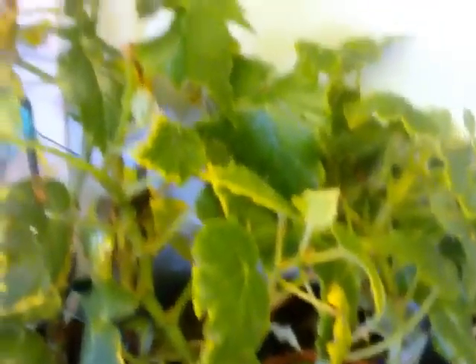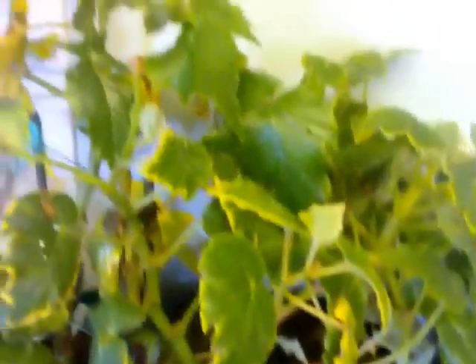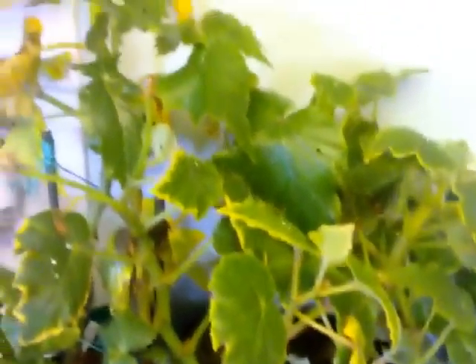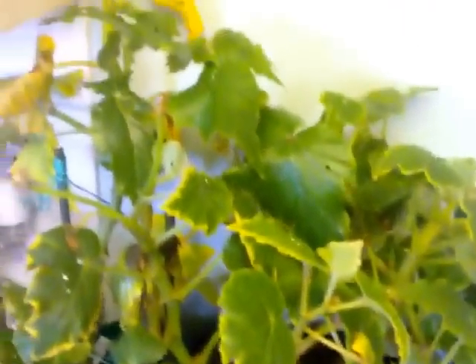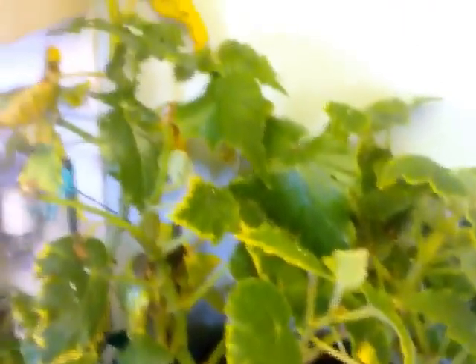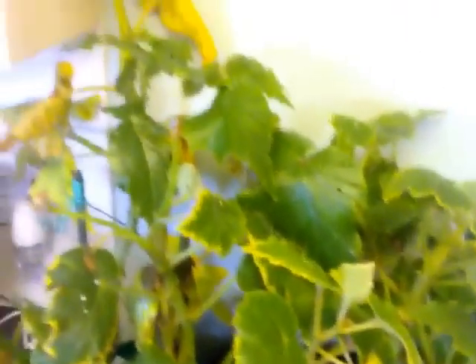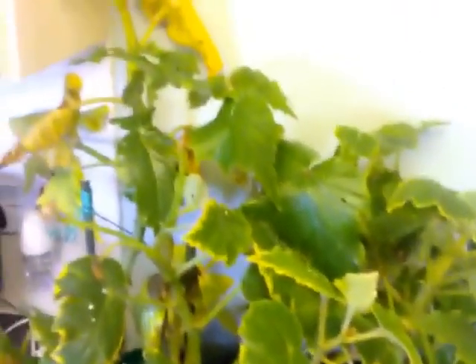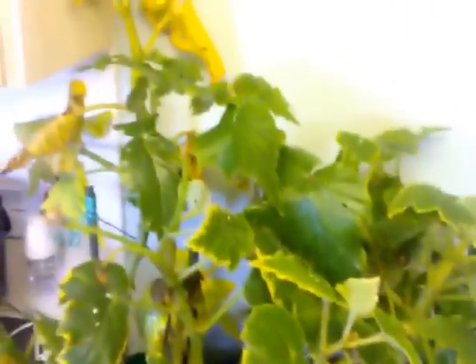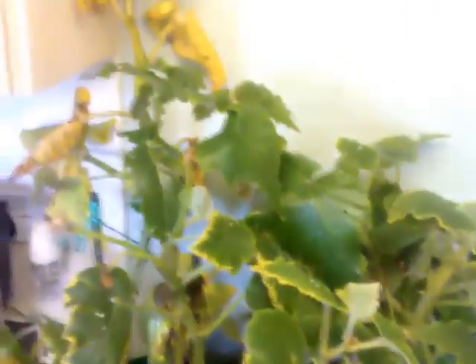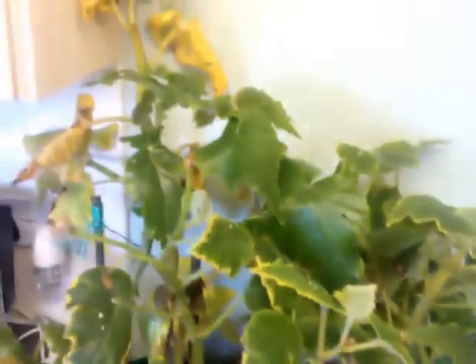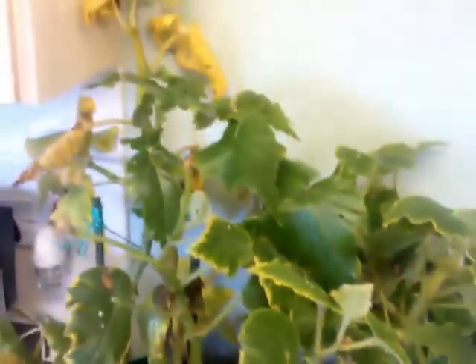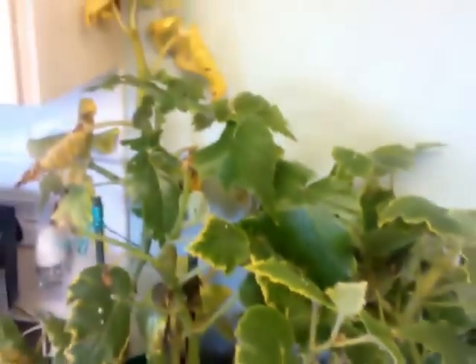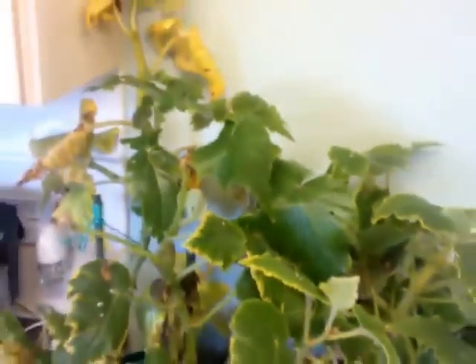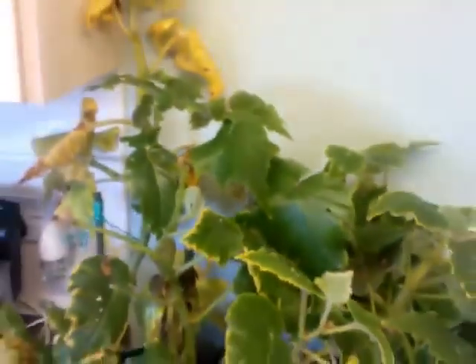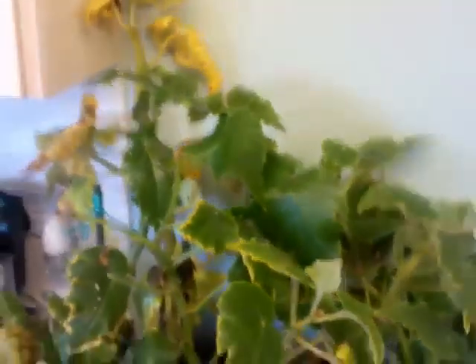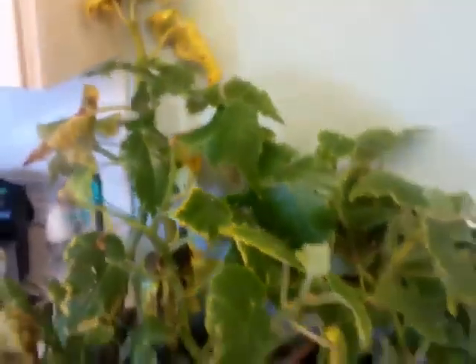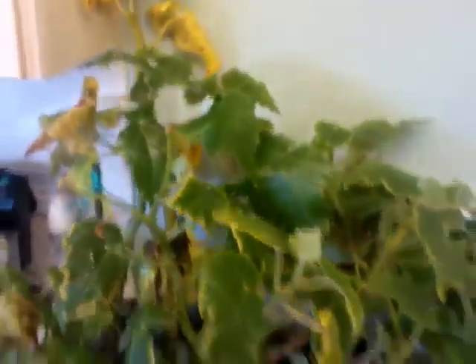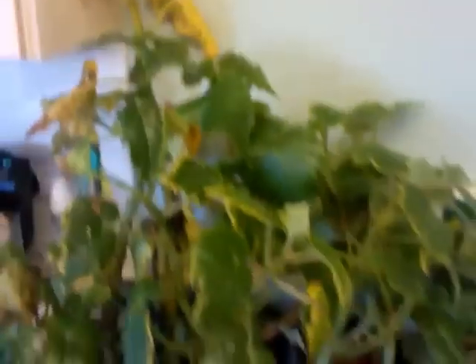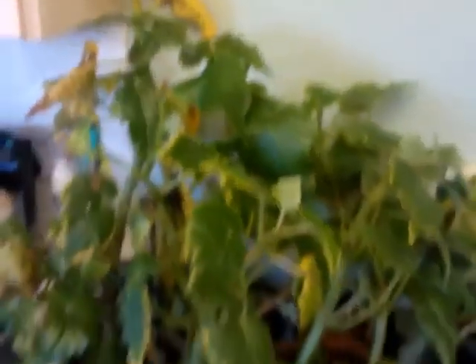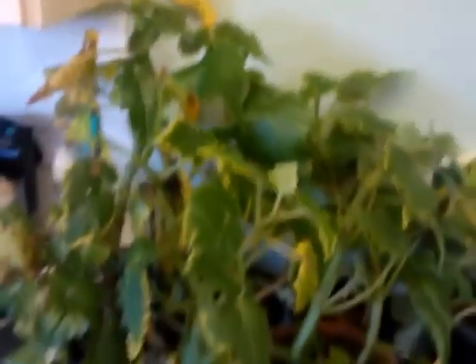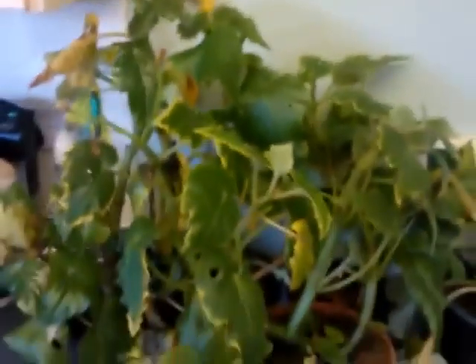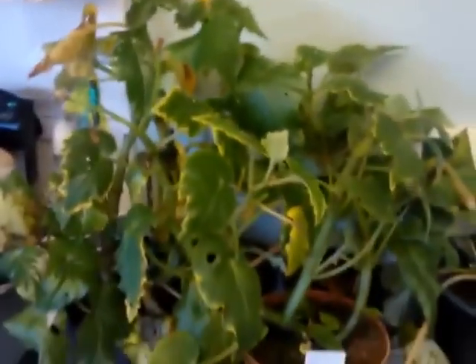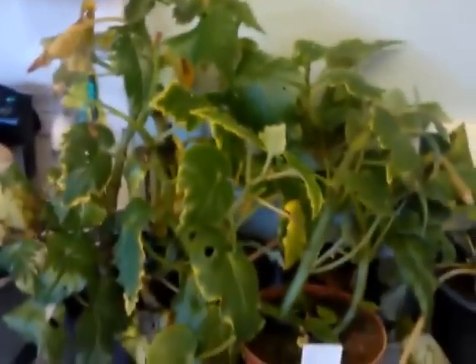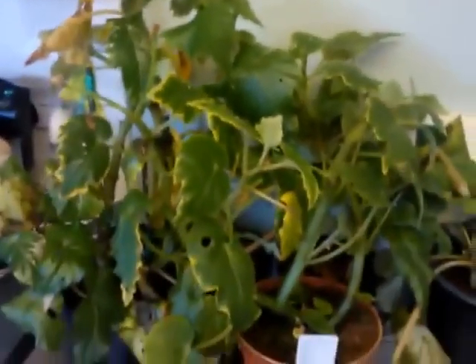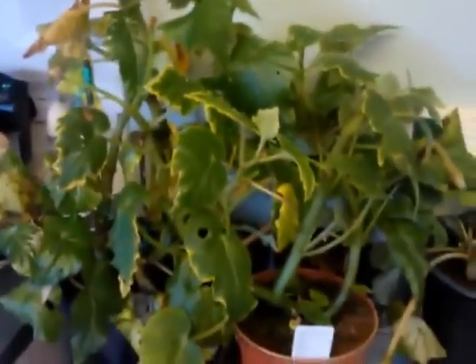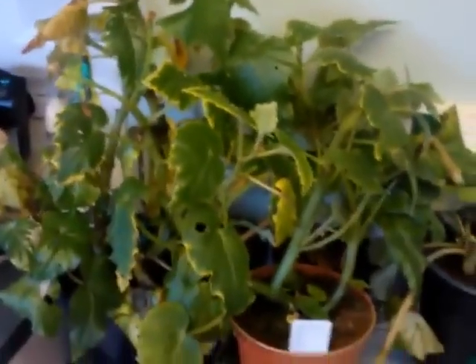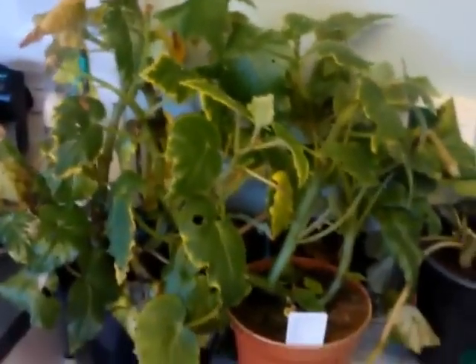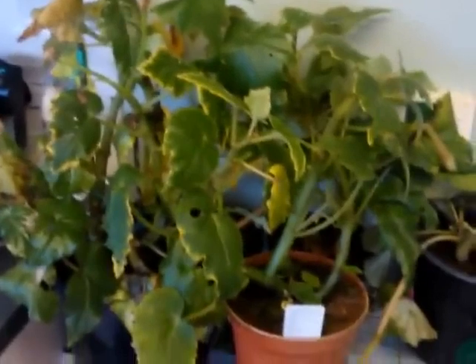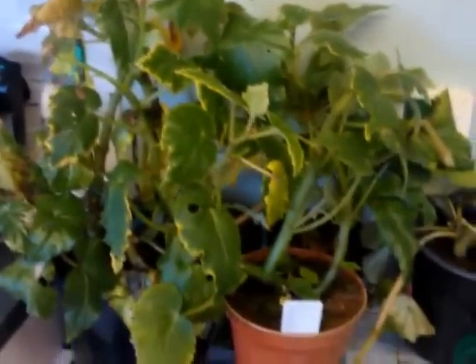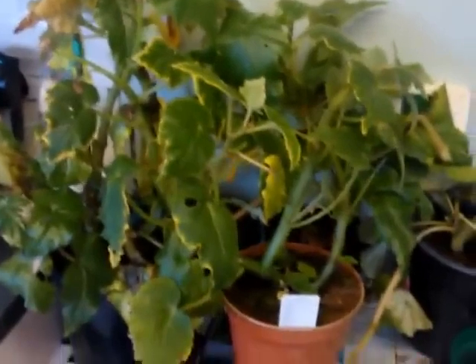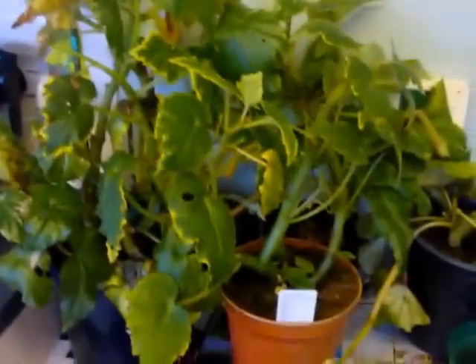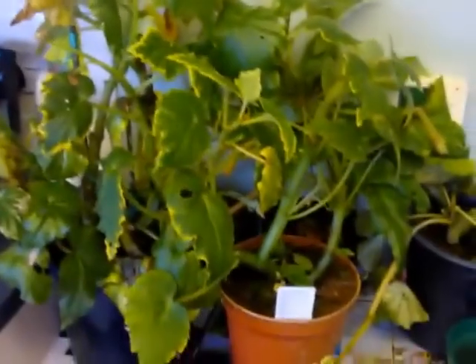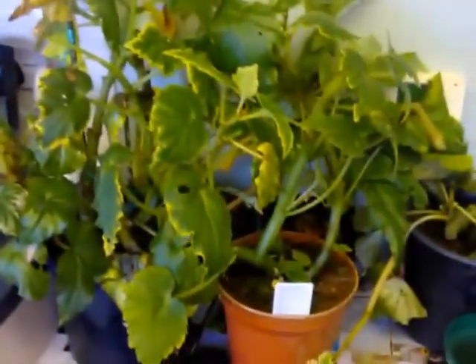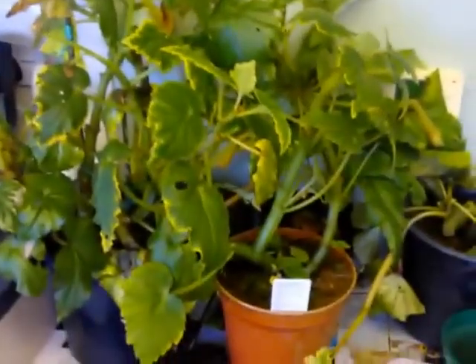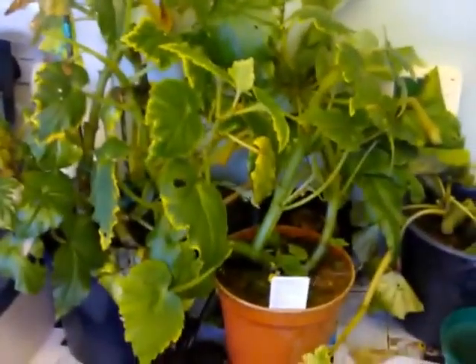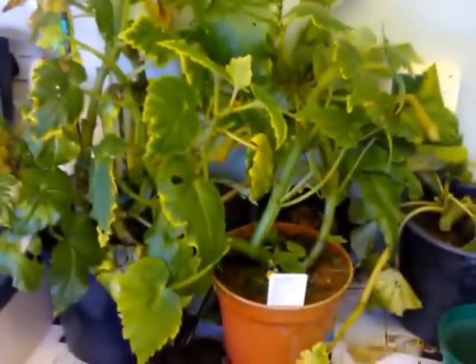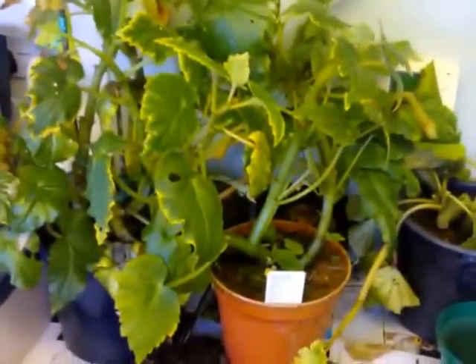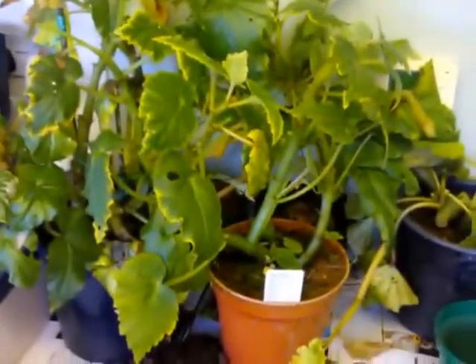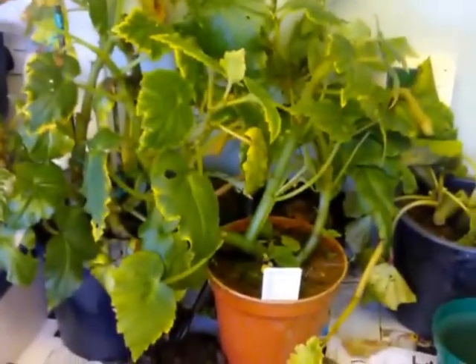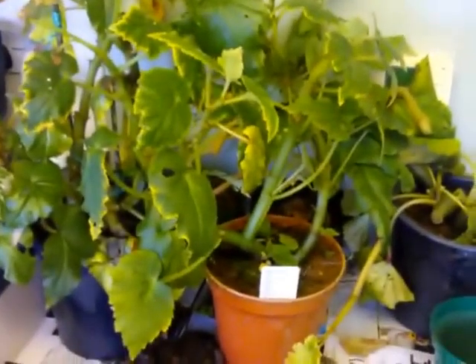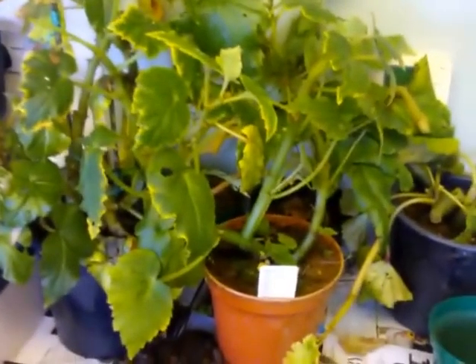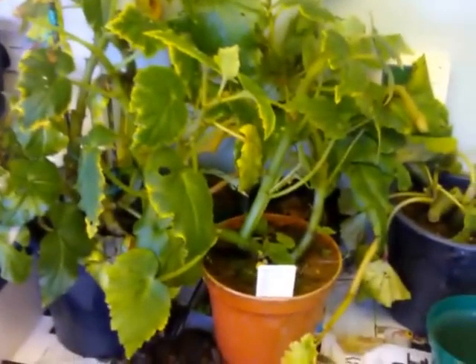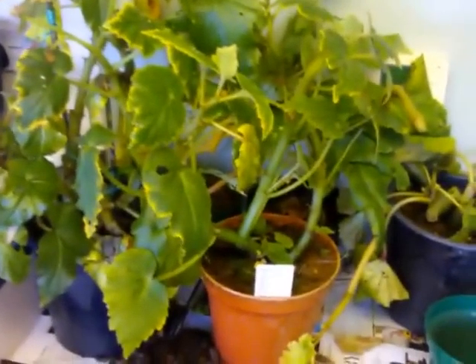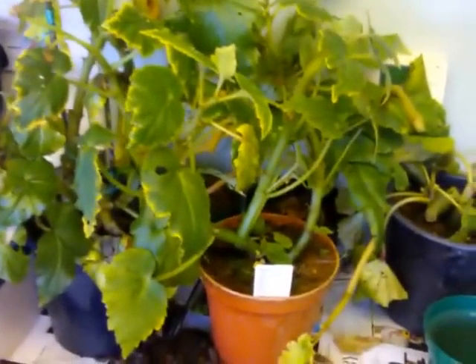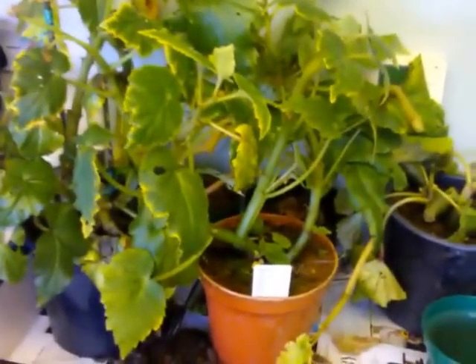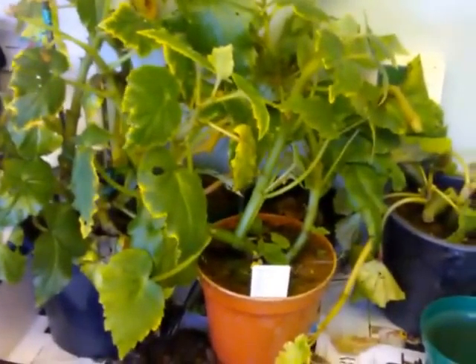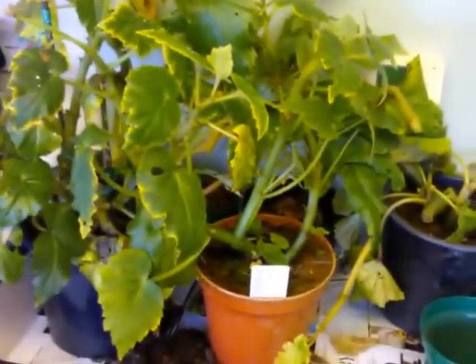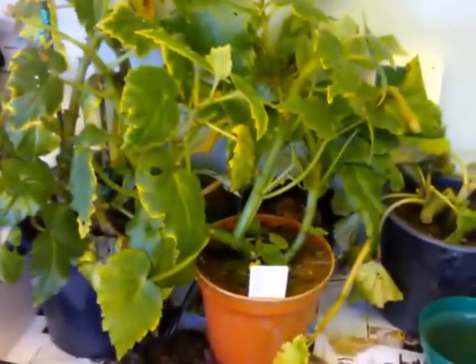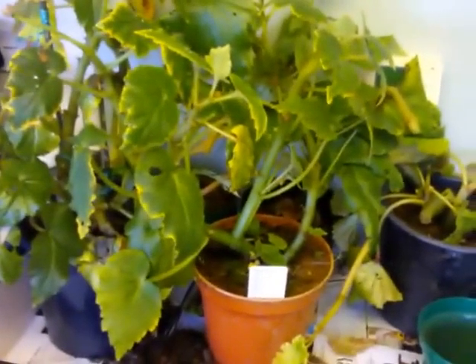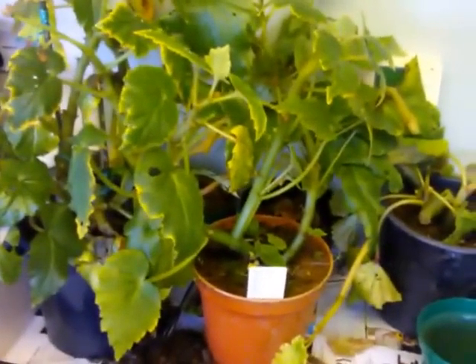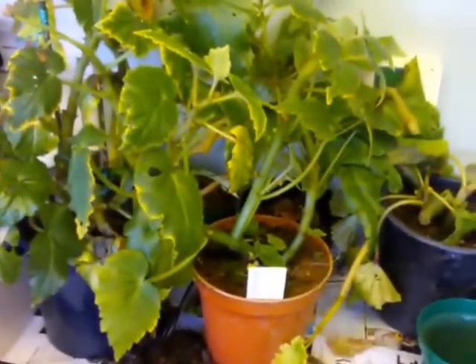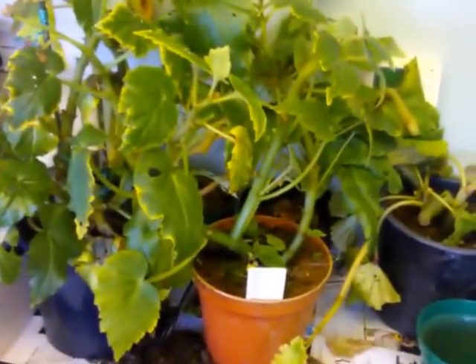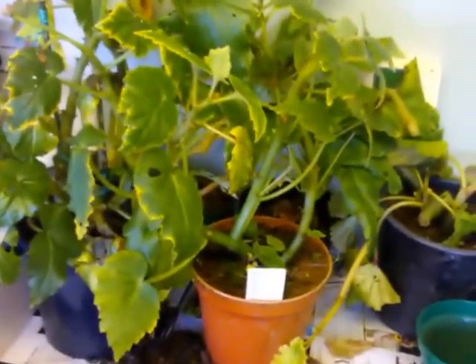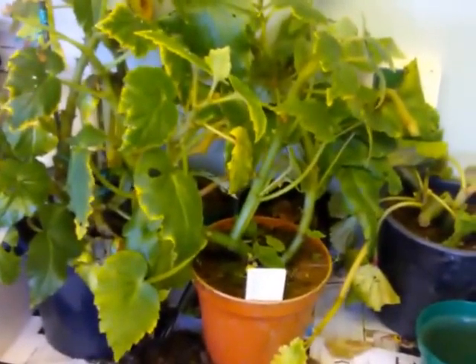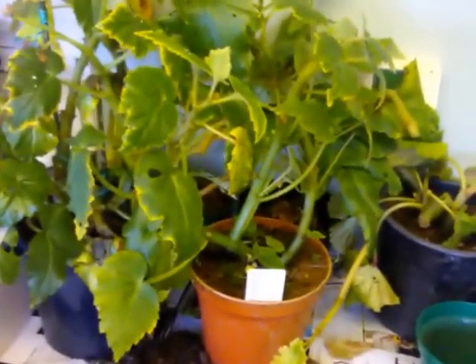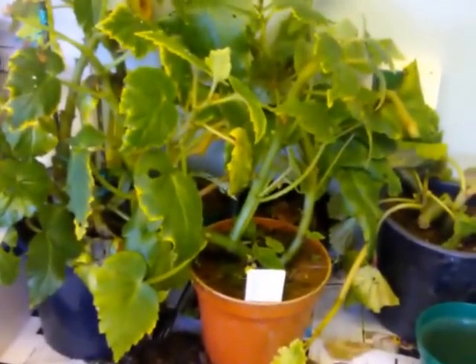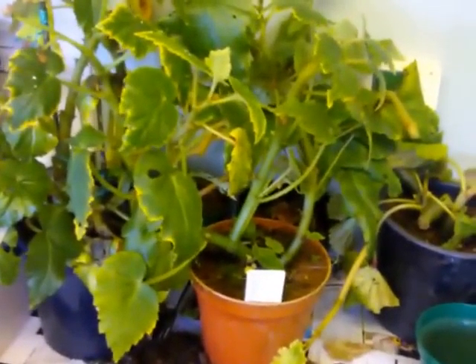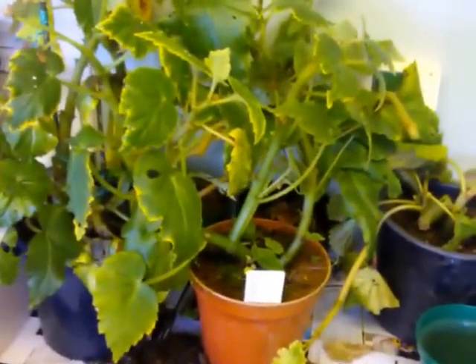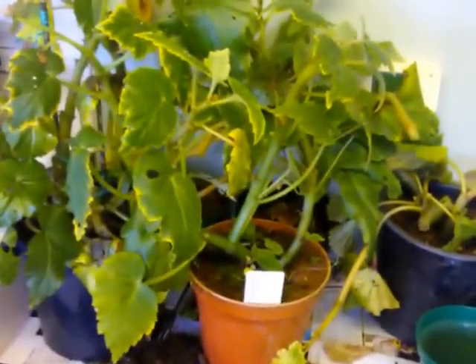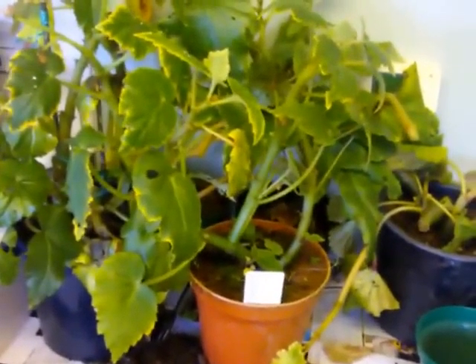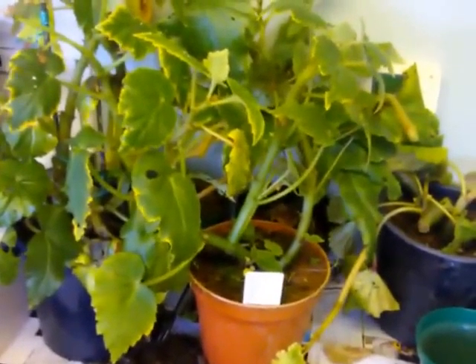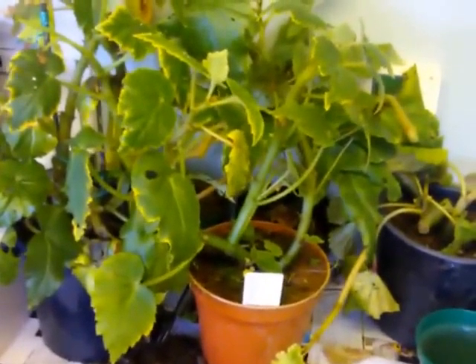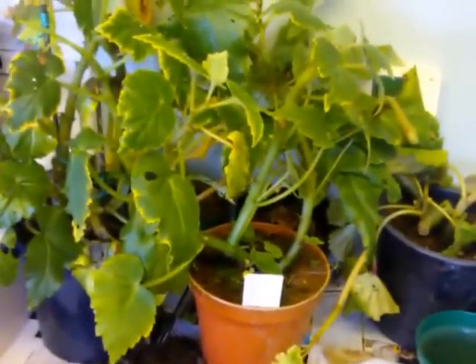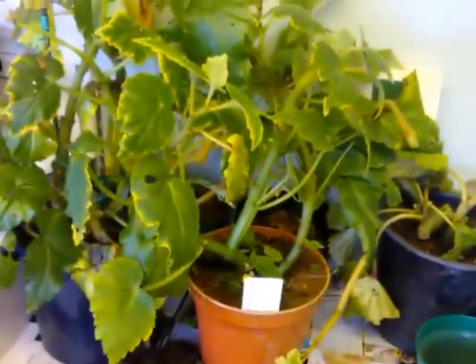Here we are with these mid begonias. I'm going to show you how to prepare them so you can store them over the winter.